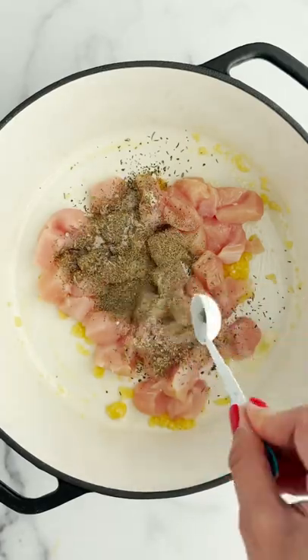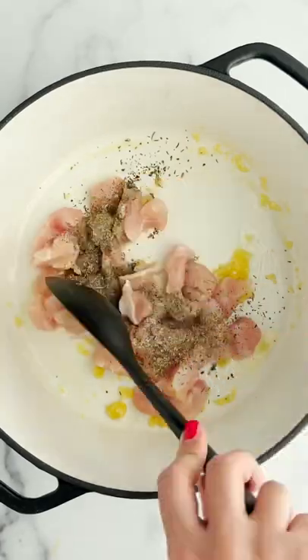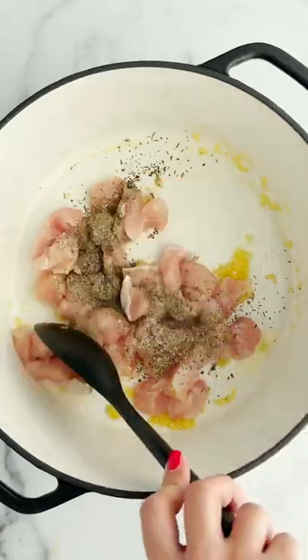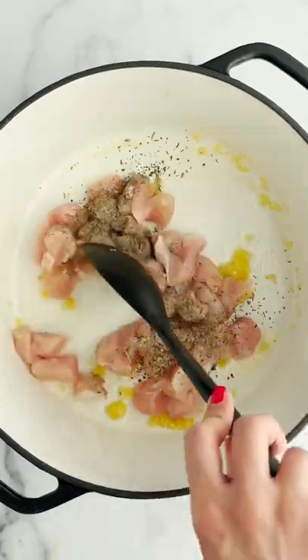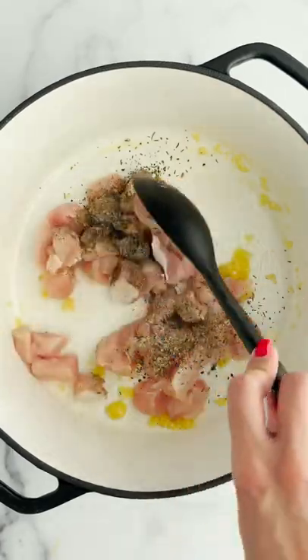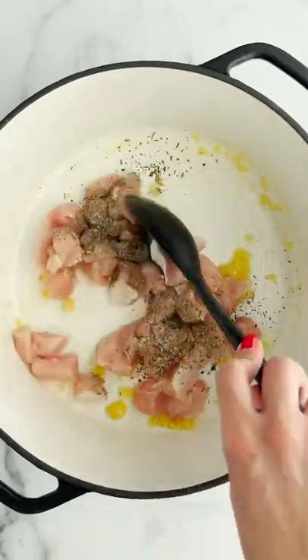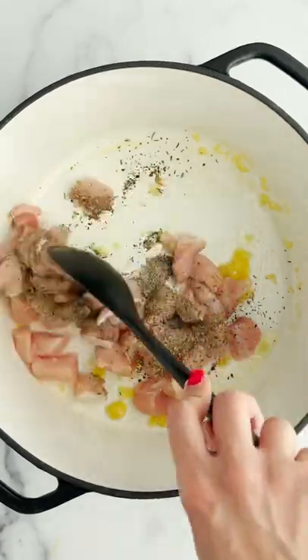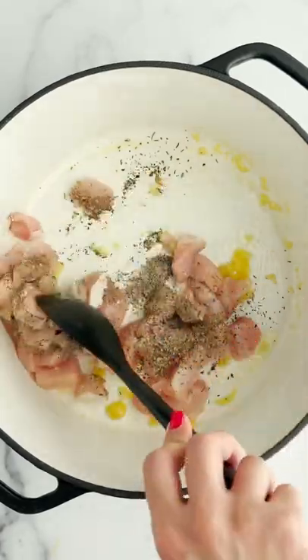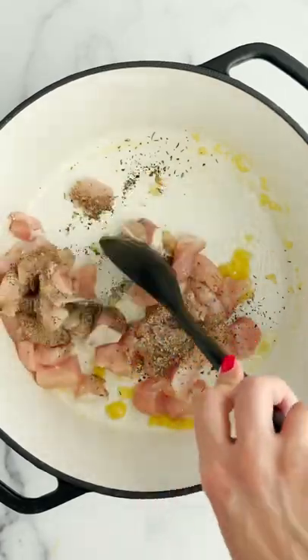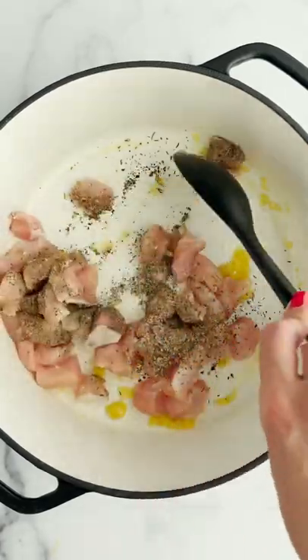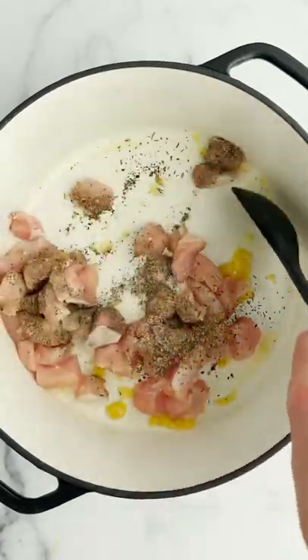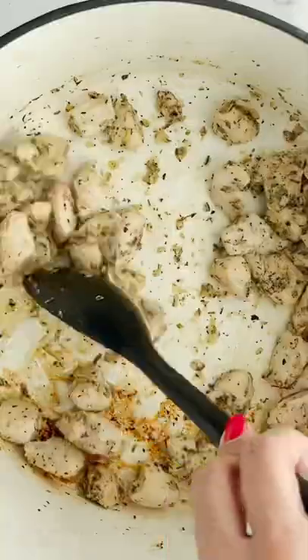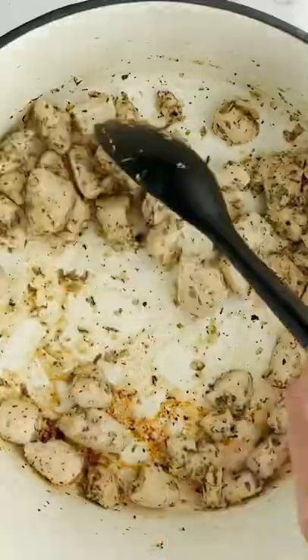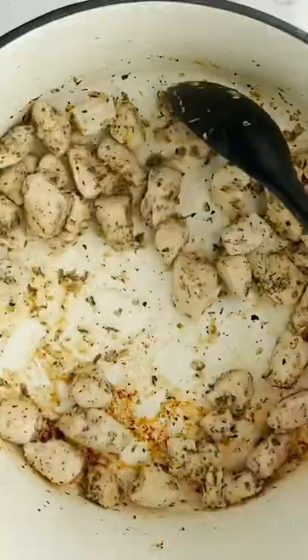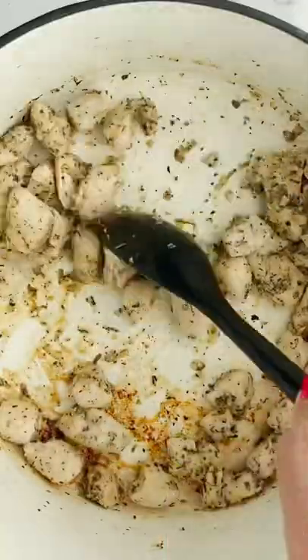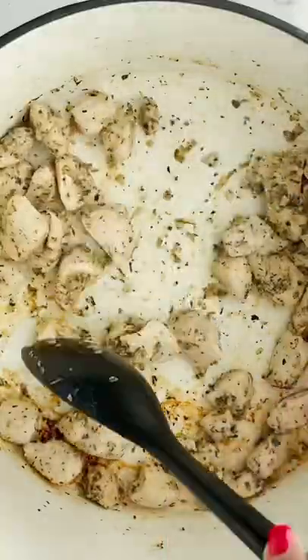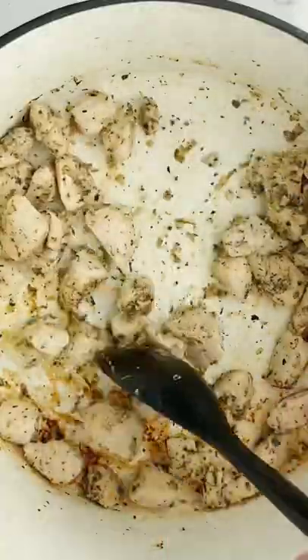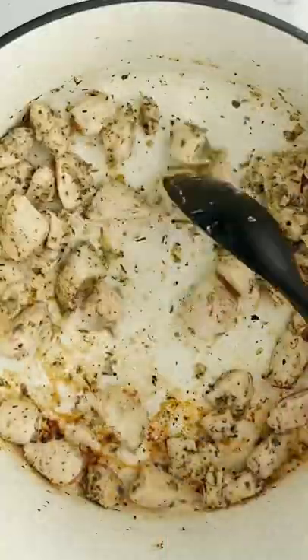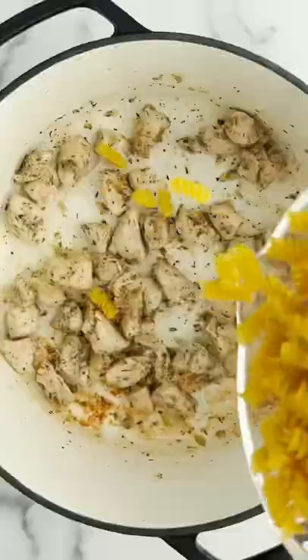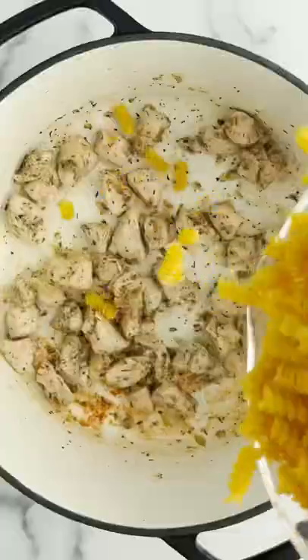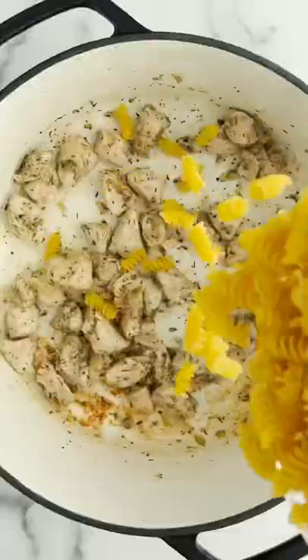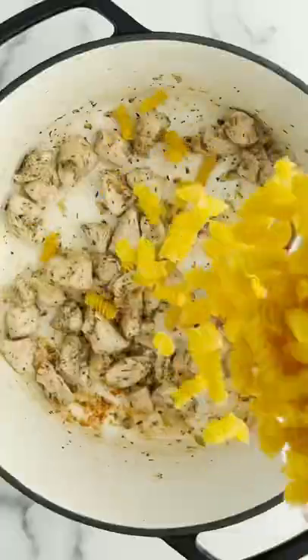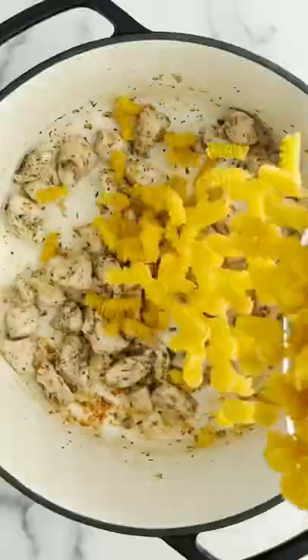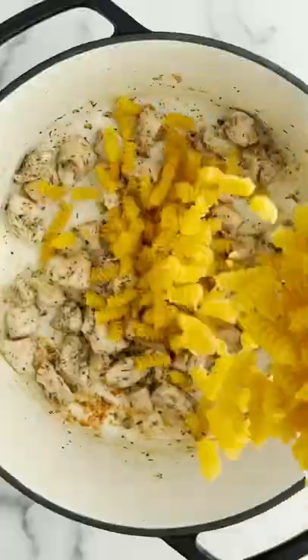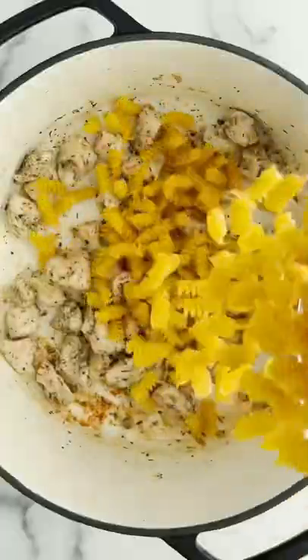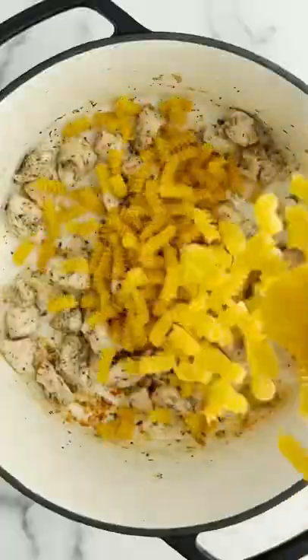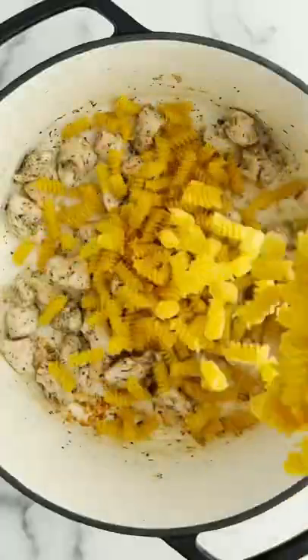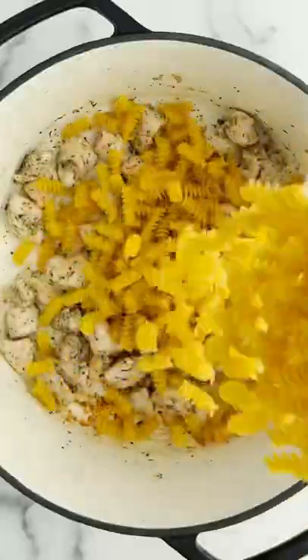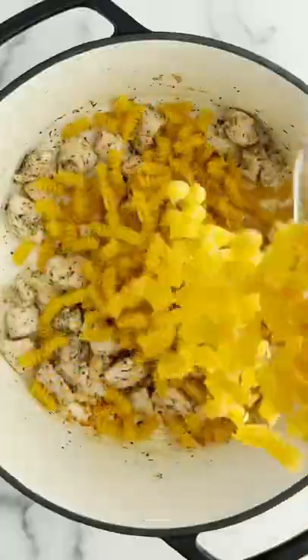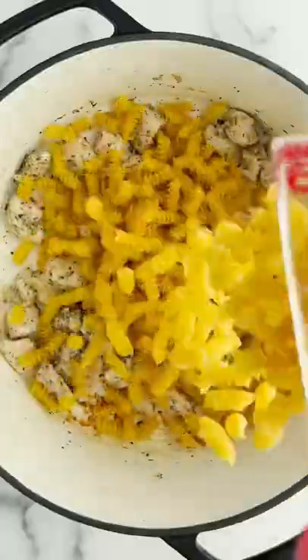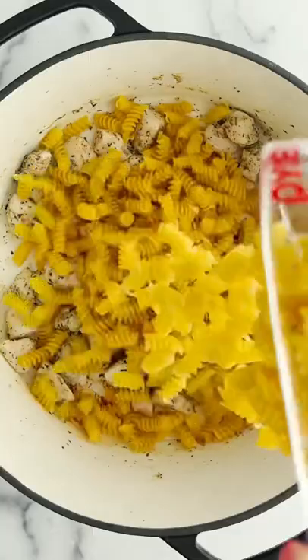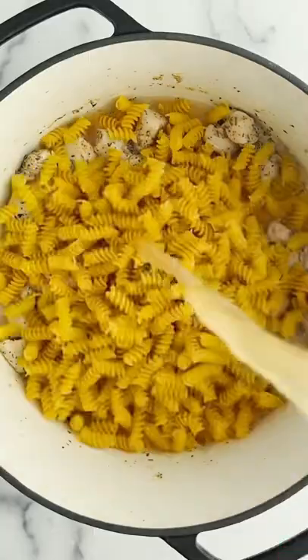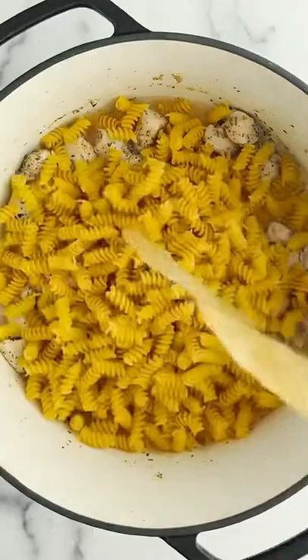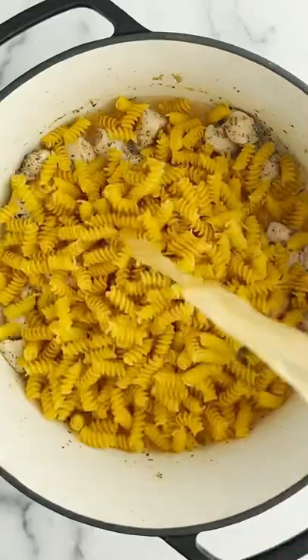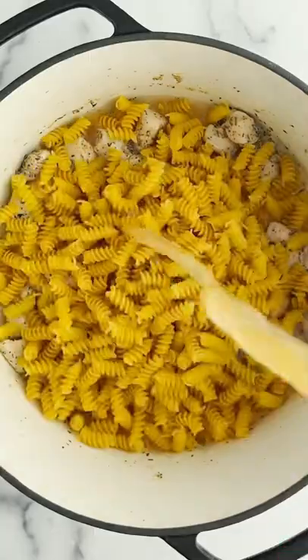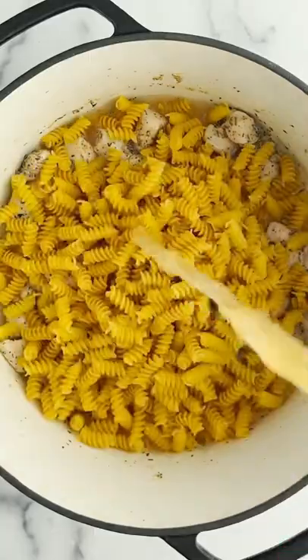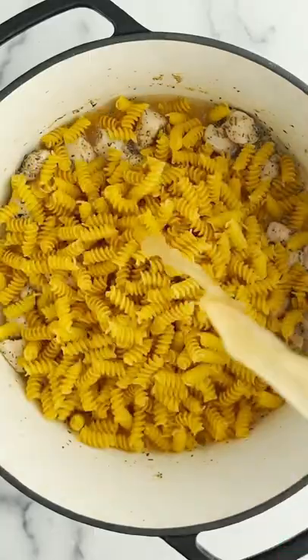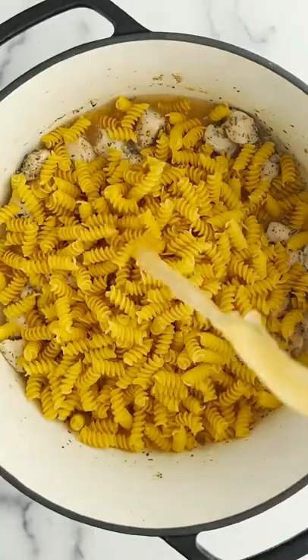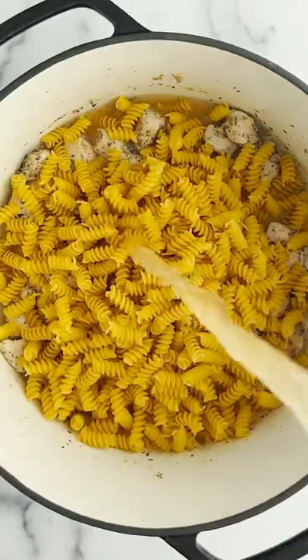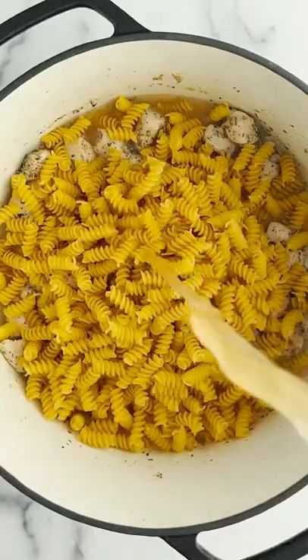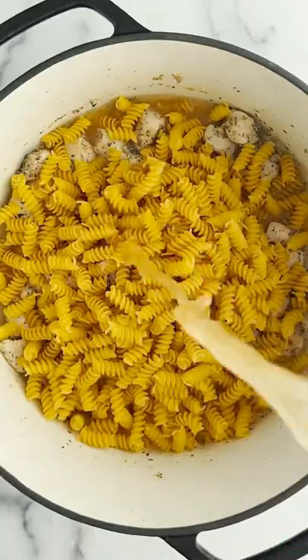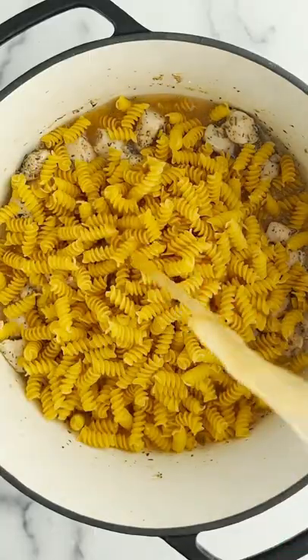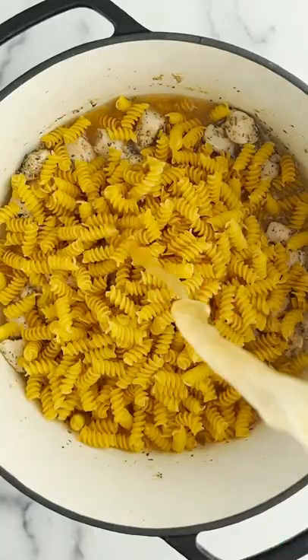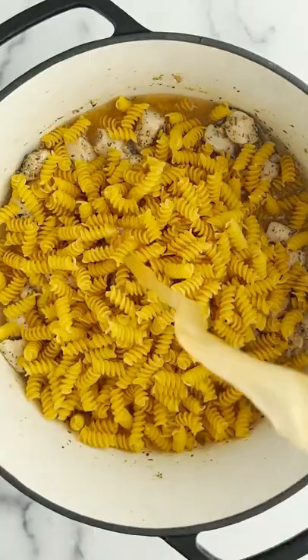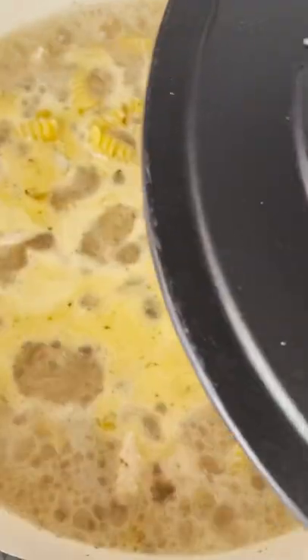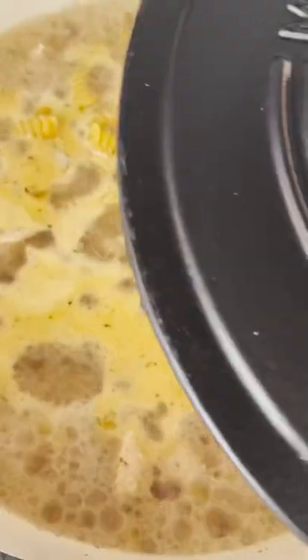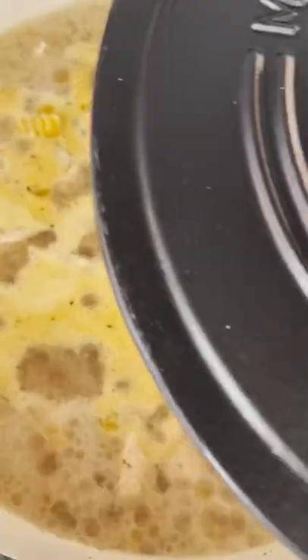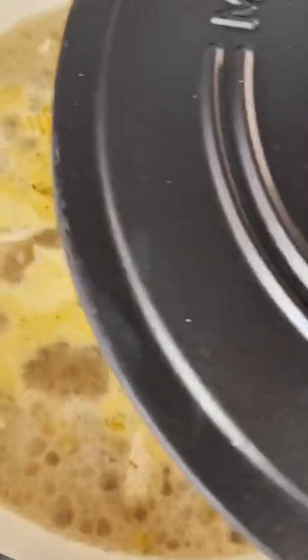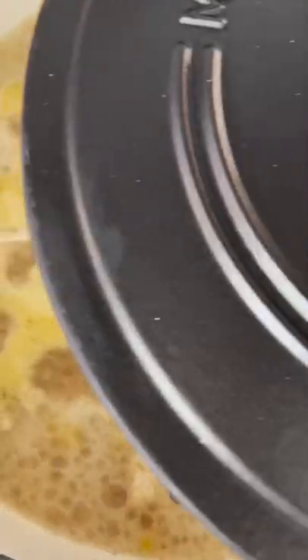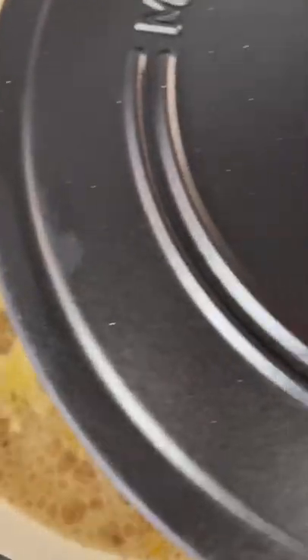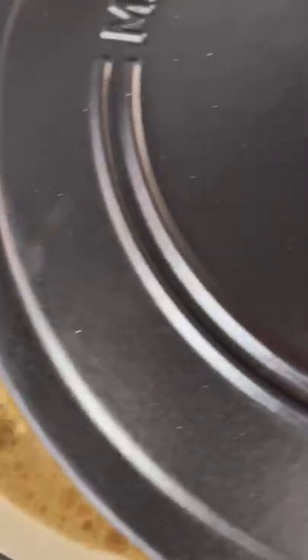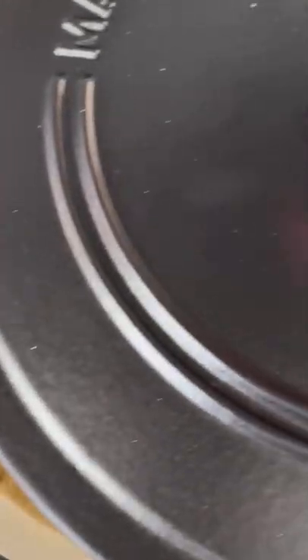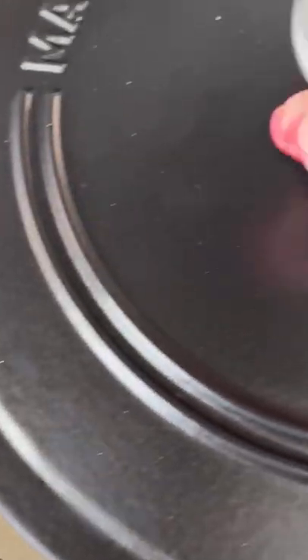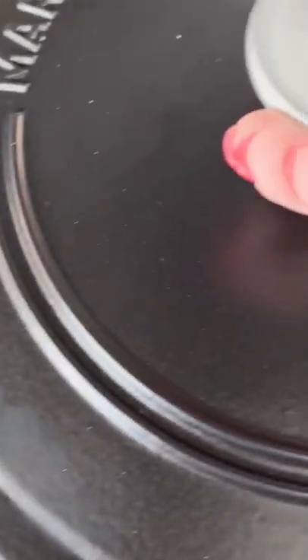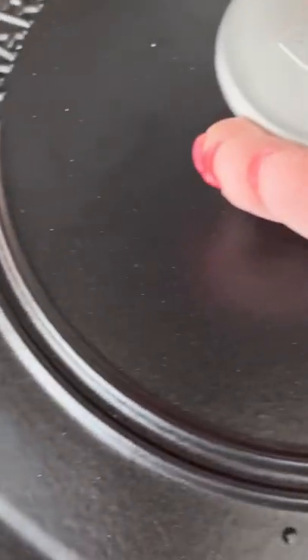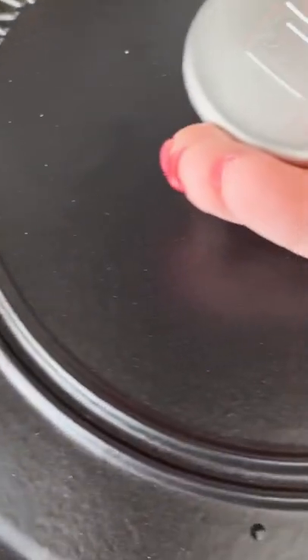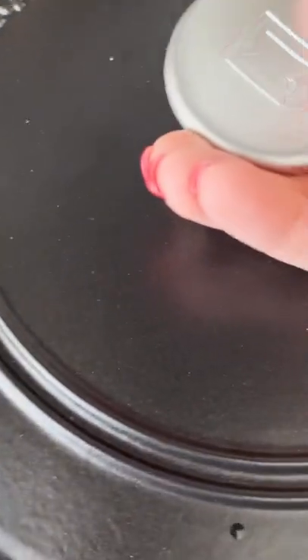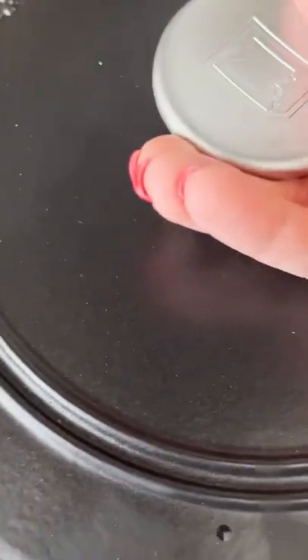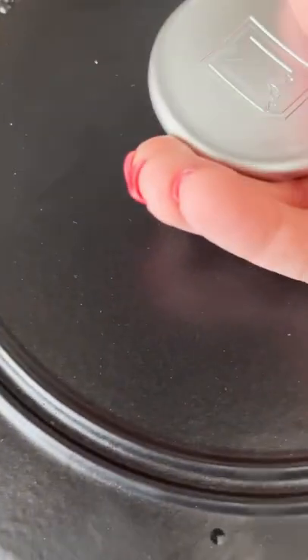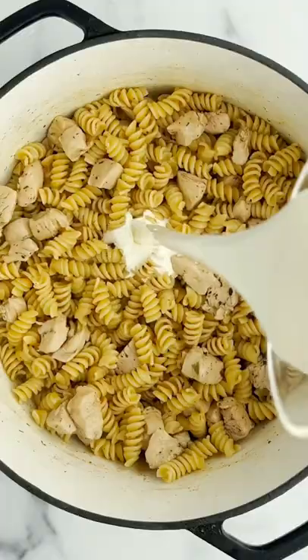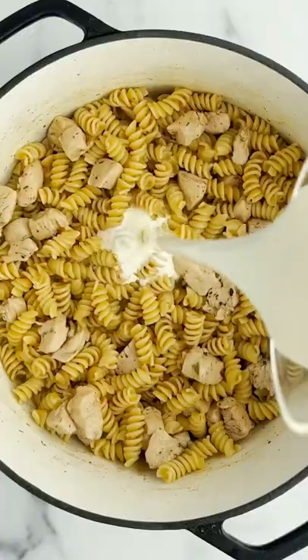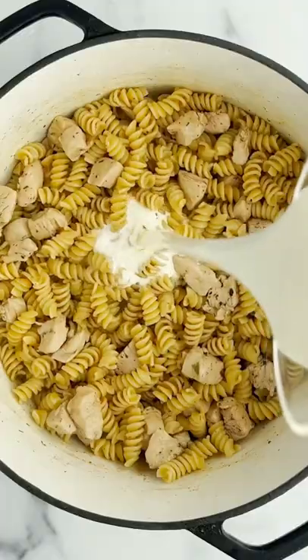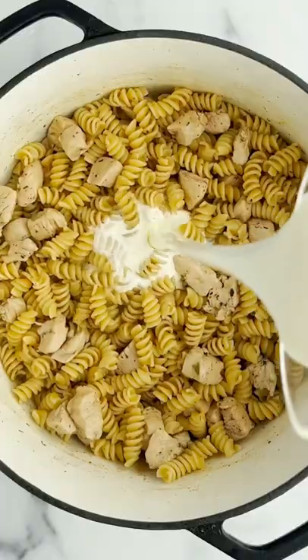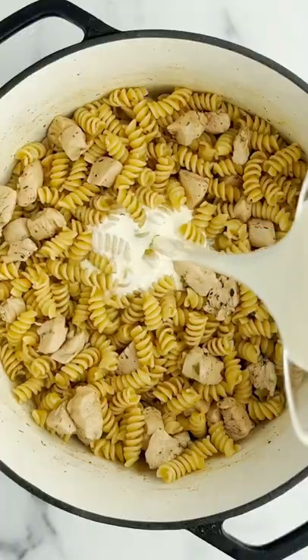And then once it's done, you're going to add some uncooked rotini, and then you're going to add some chicken broth, and bring this to a boil, cover it, and reduce the heat.